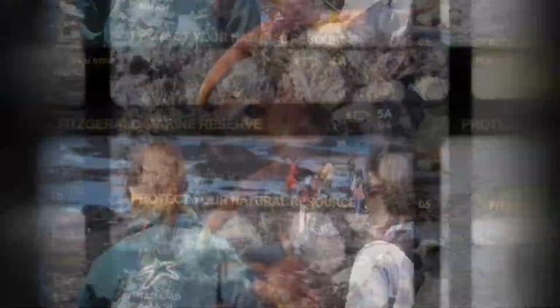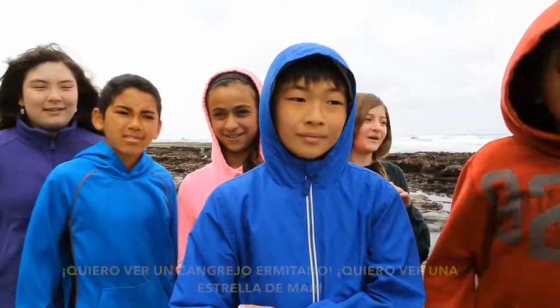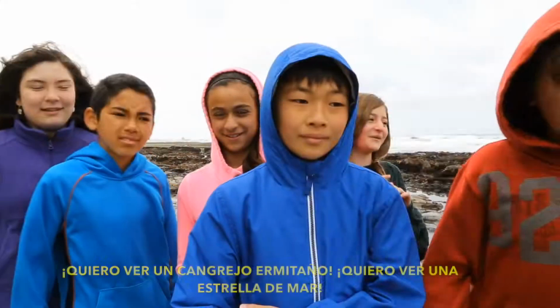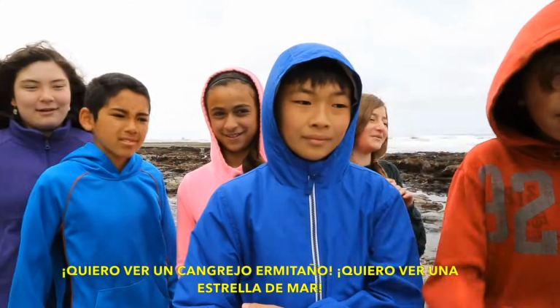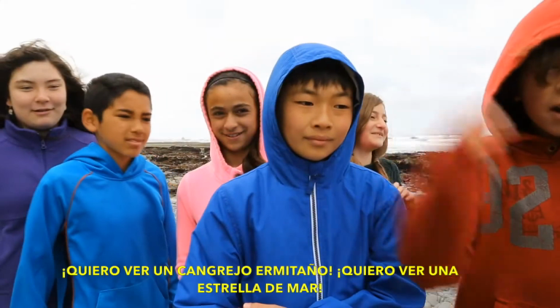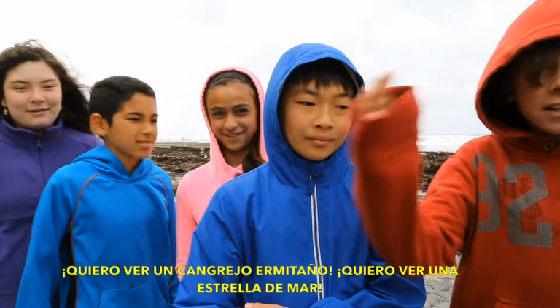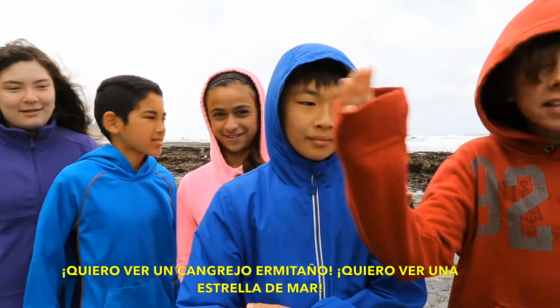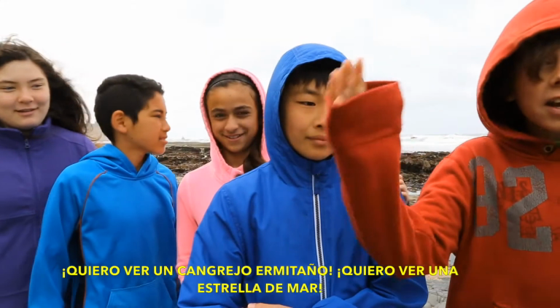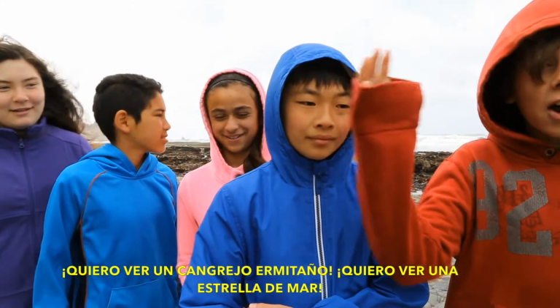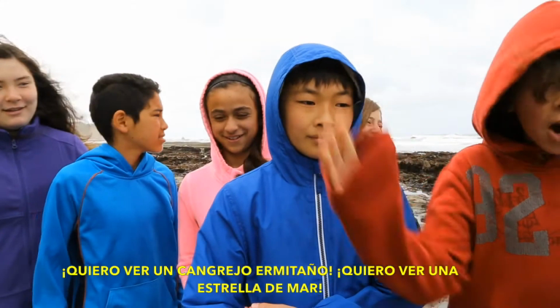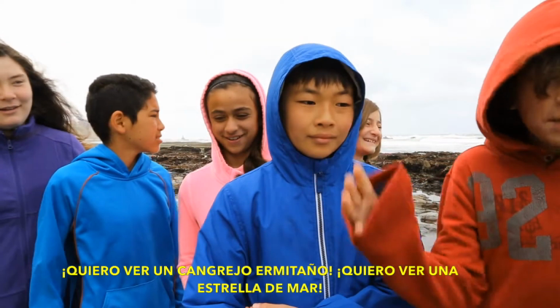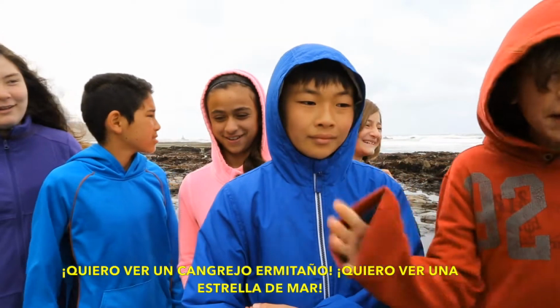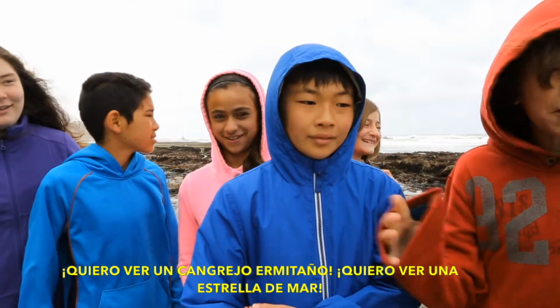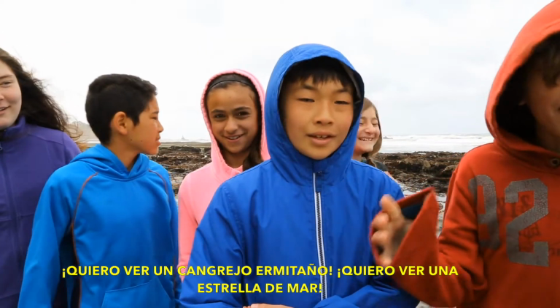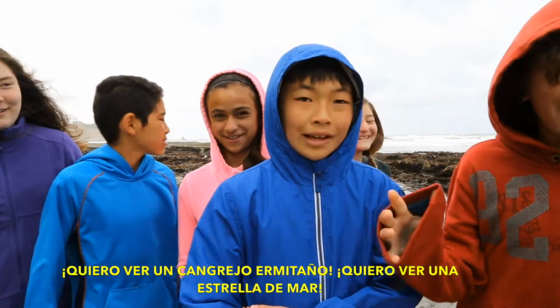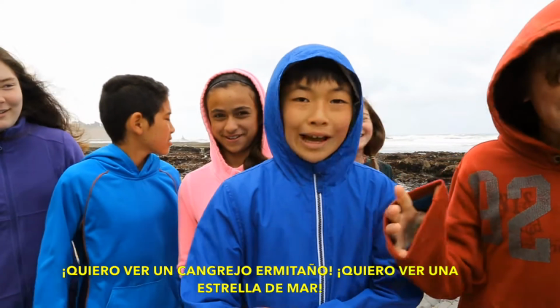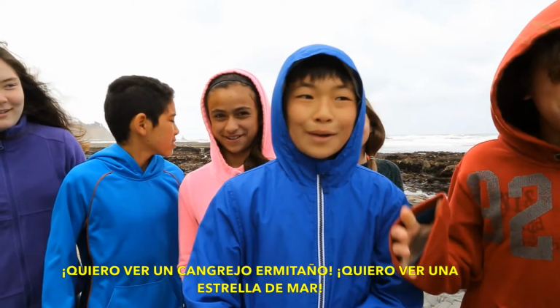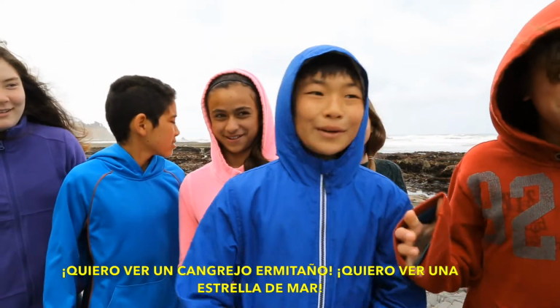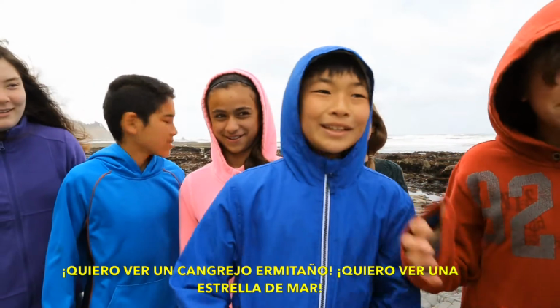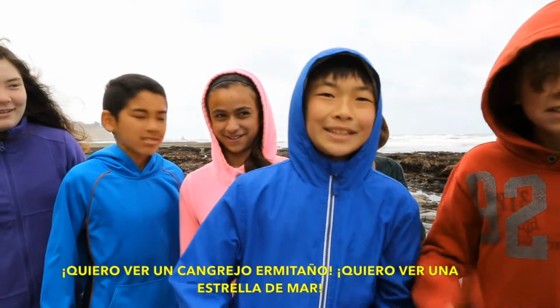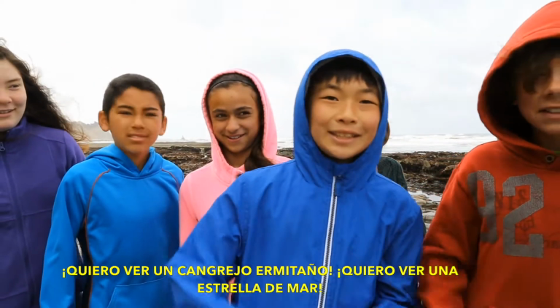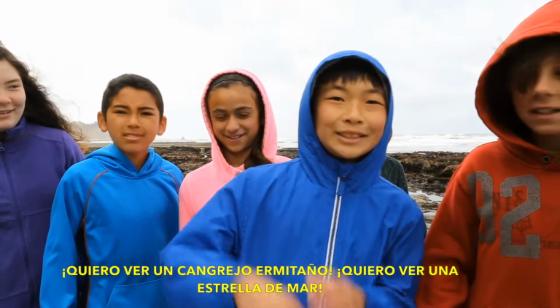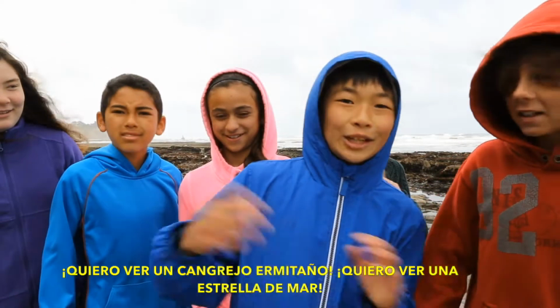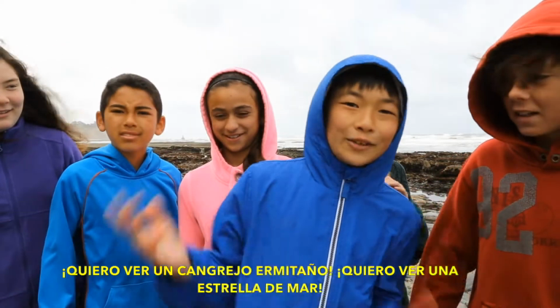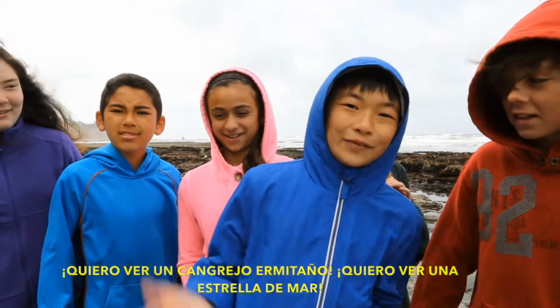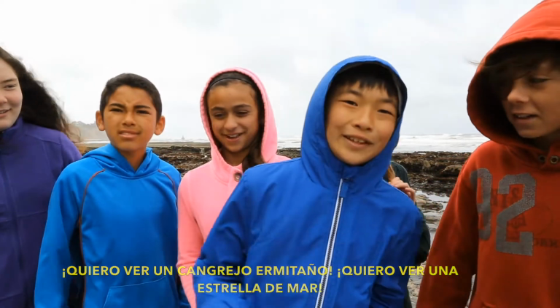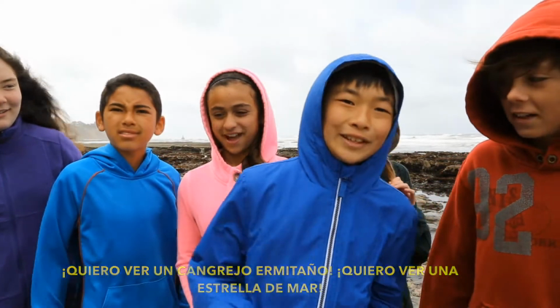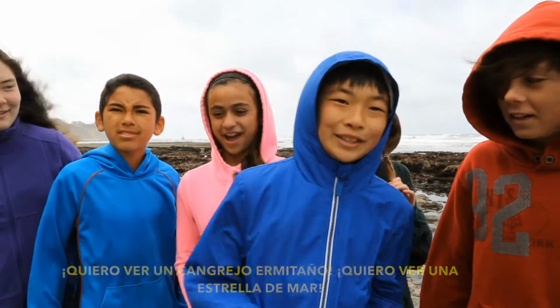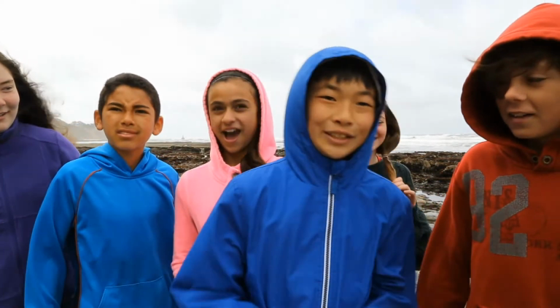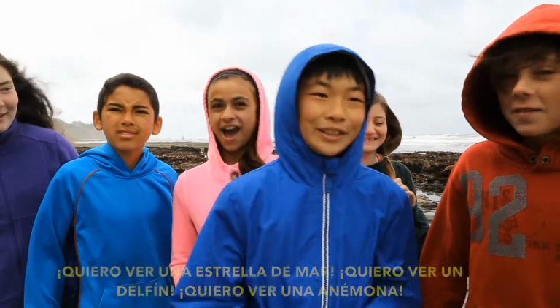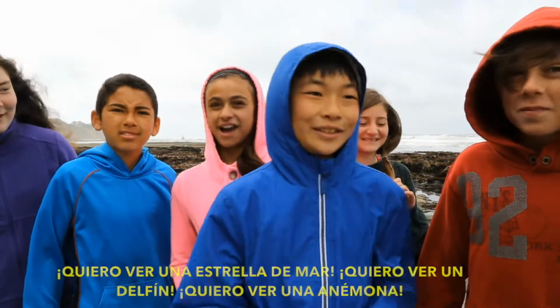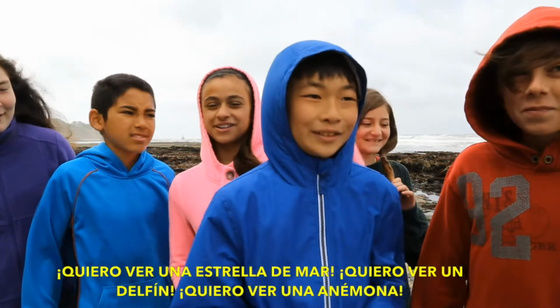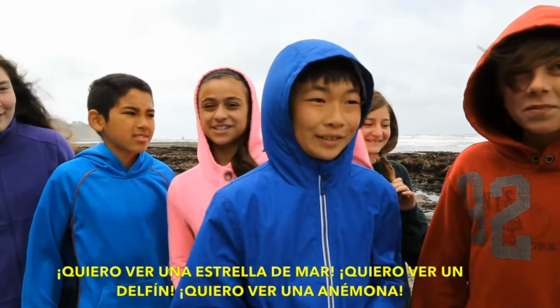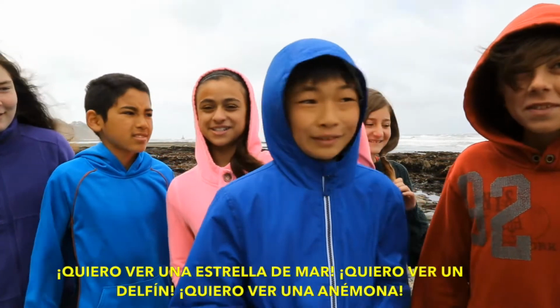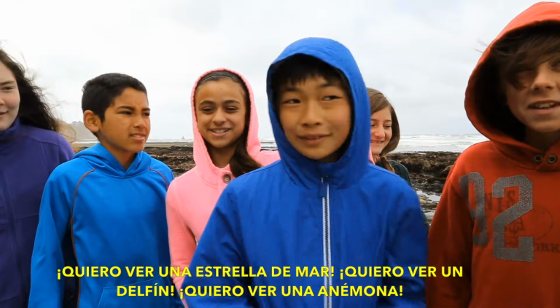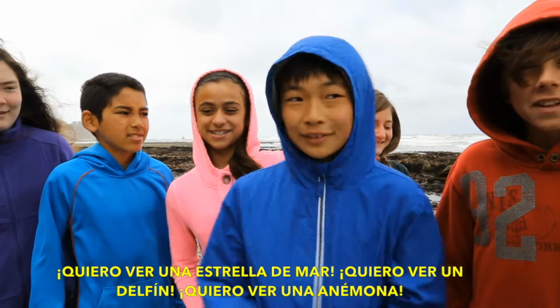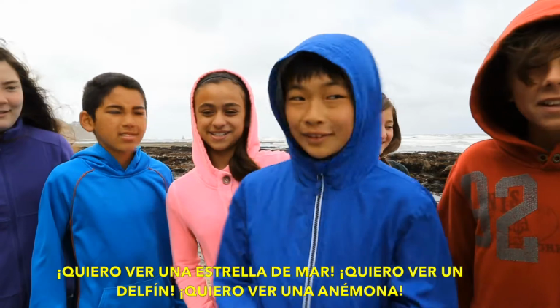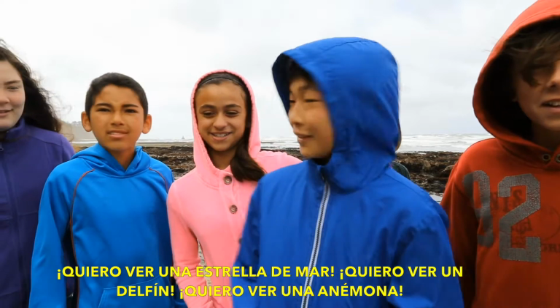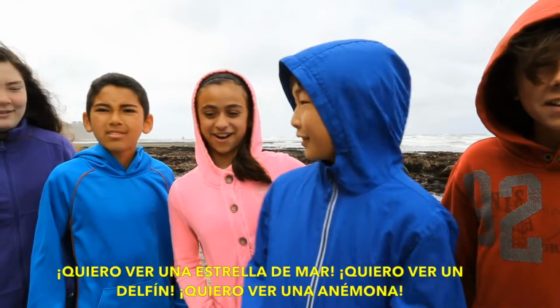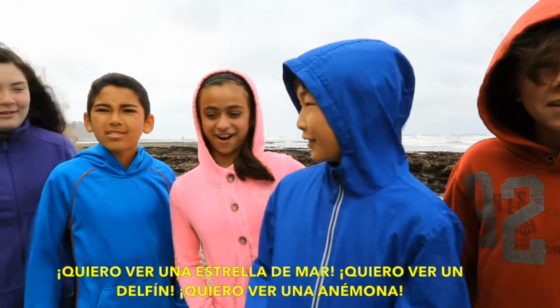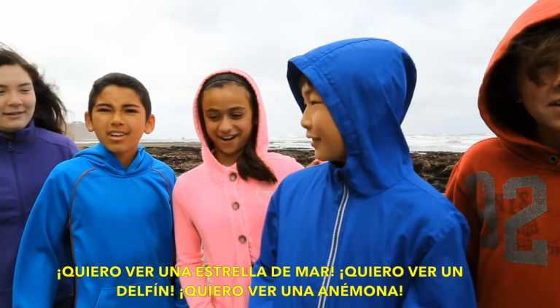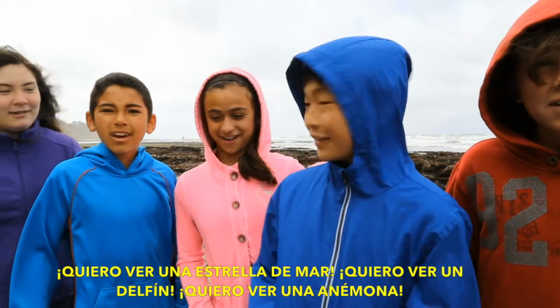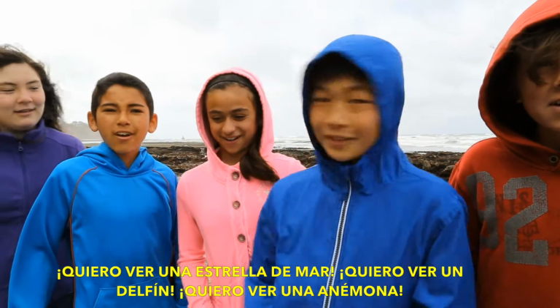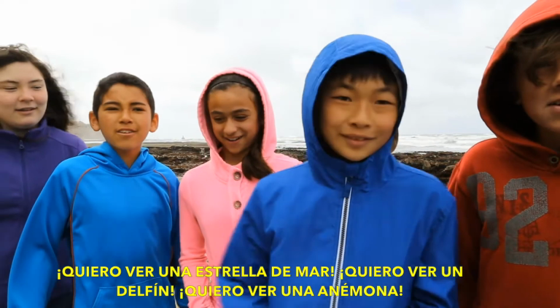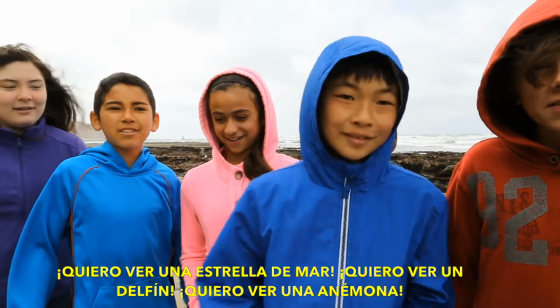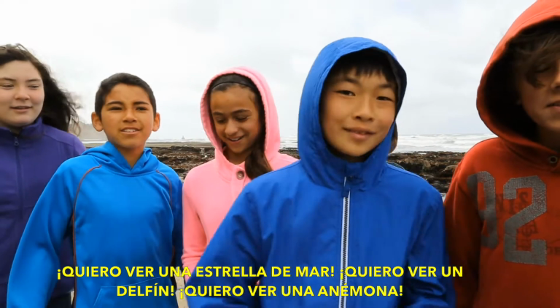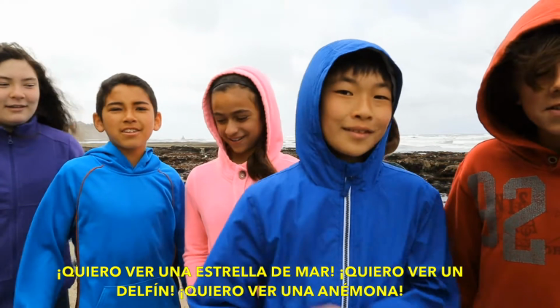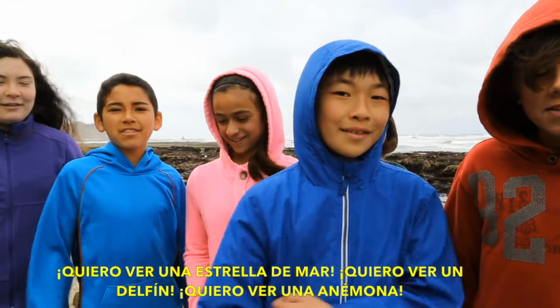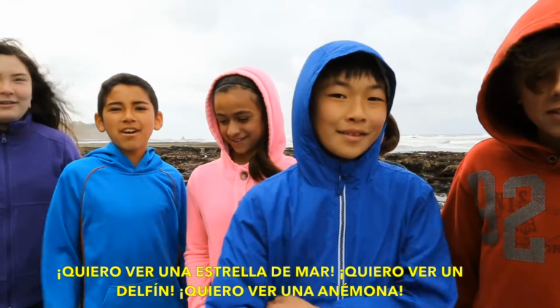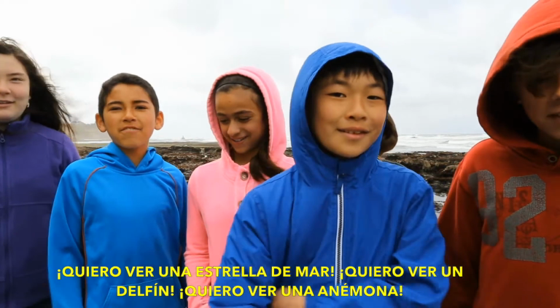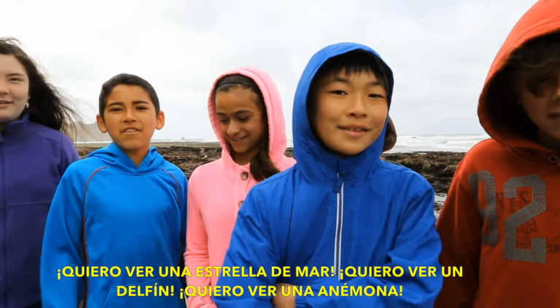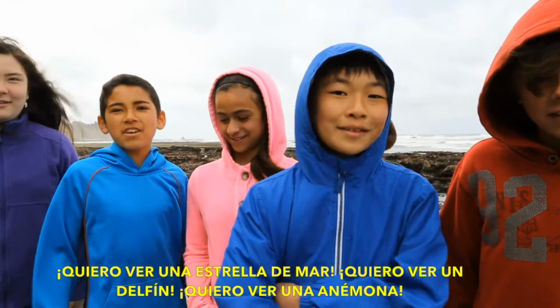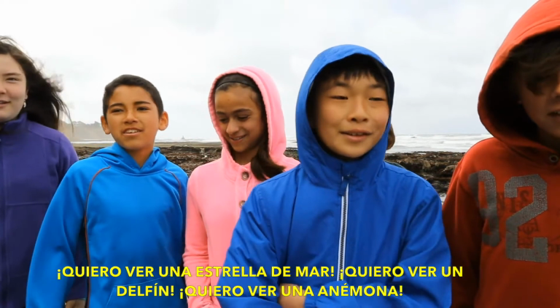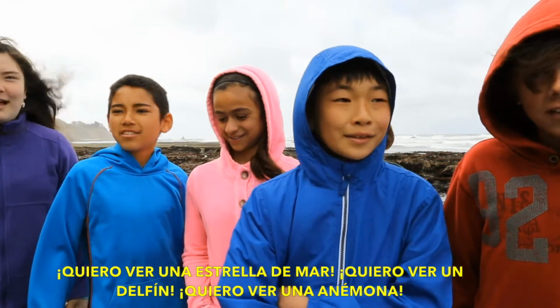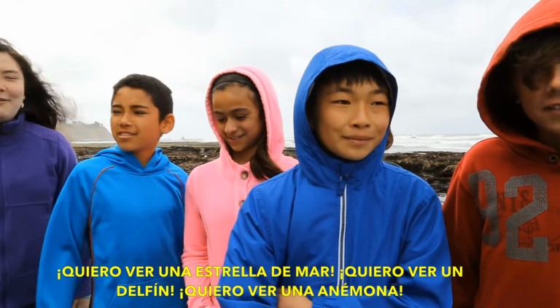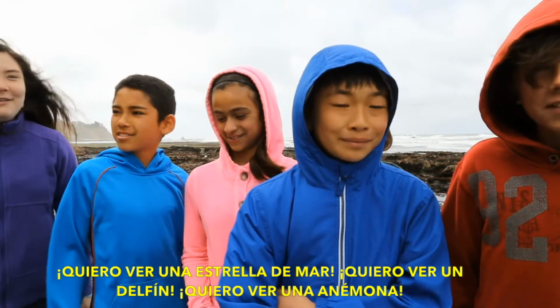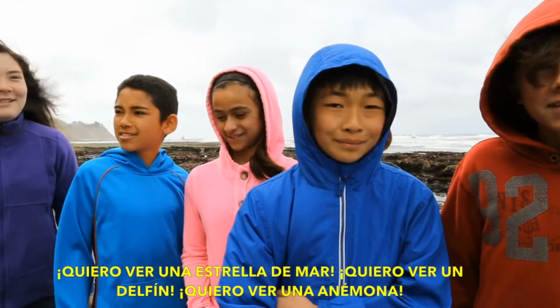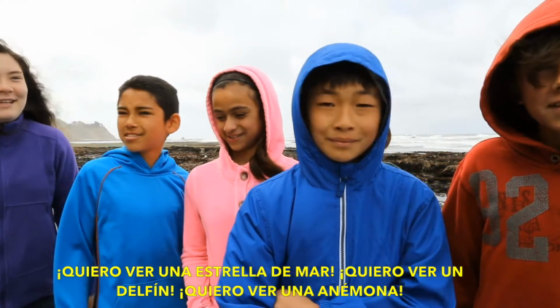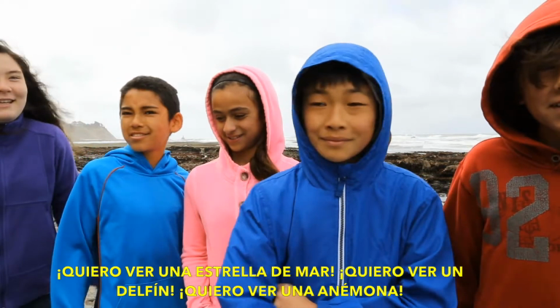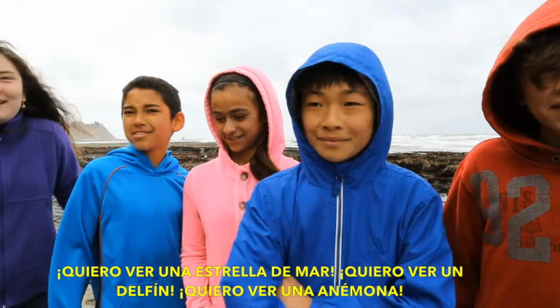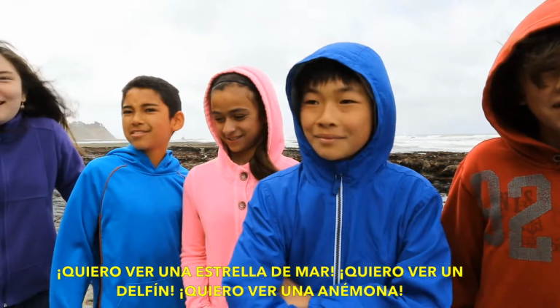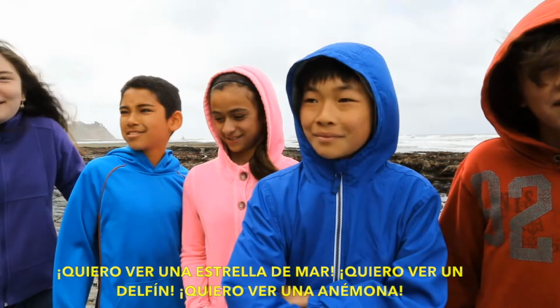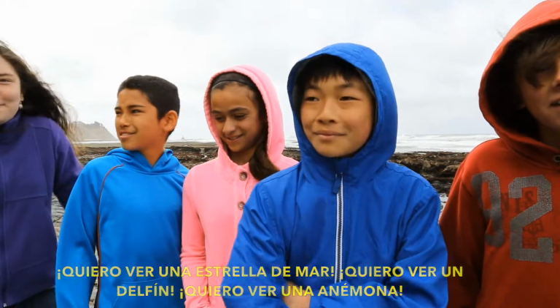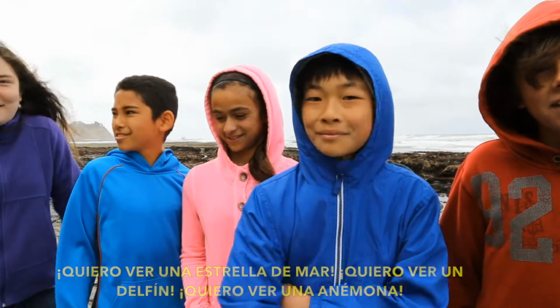I want to see a hermit crab. I want to see a starfish. I want to see a sea star. I want to see a dolphin. I want to see an anemone.